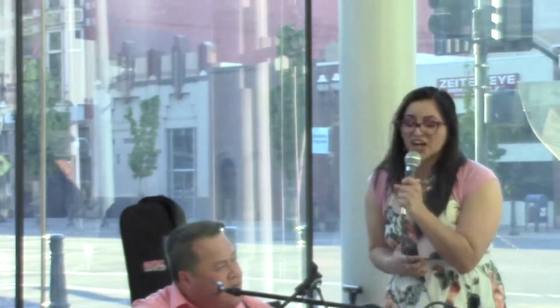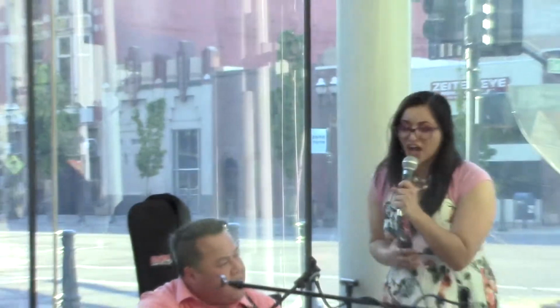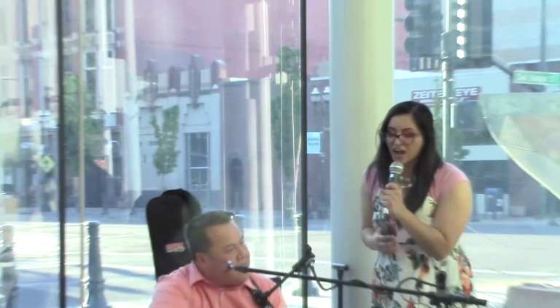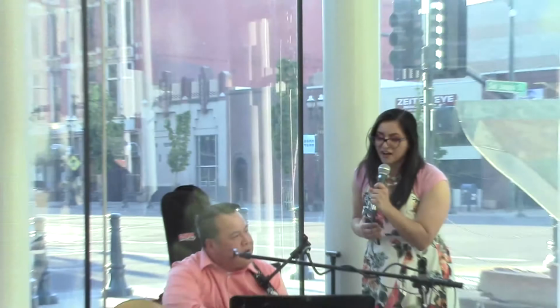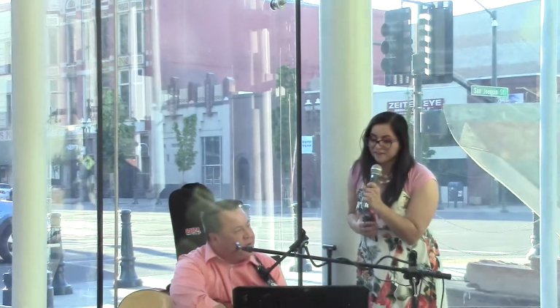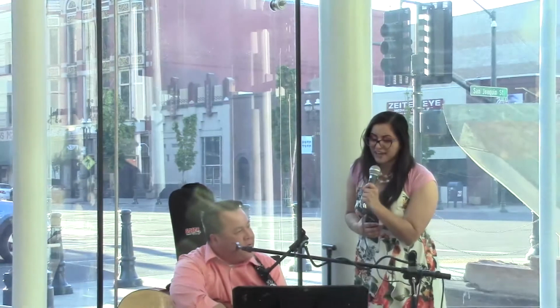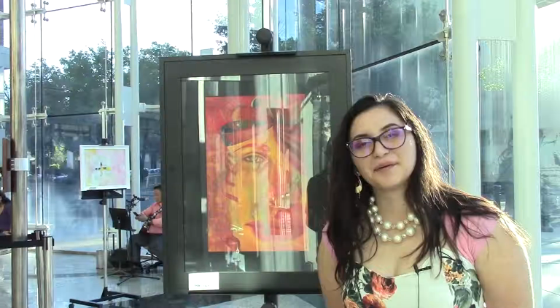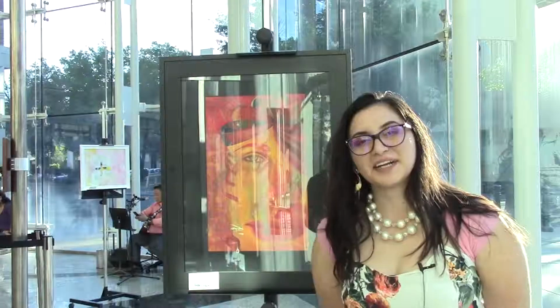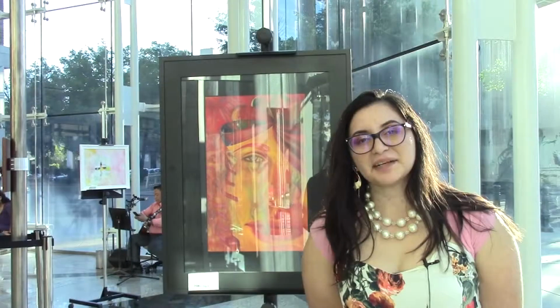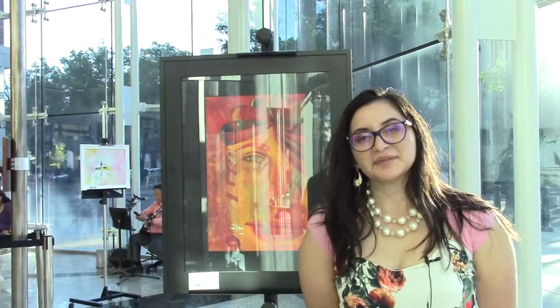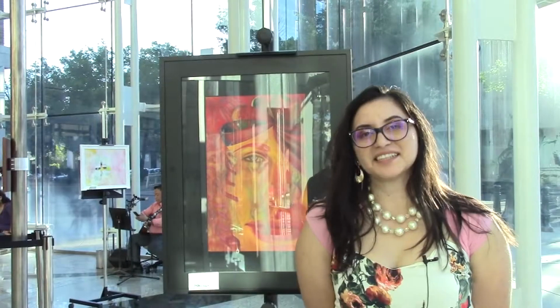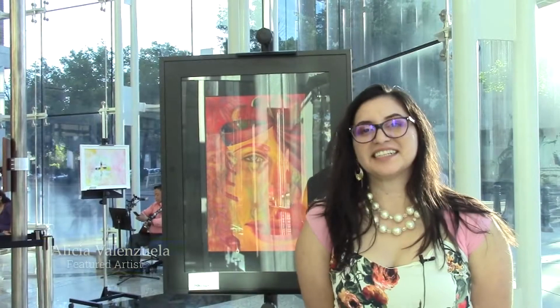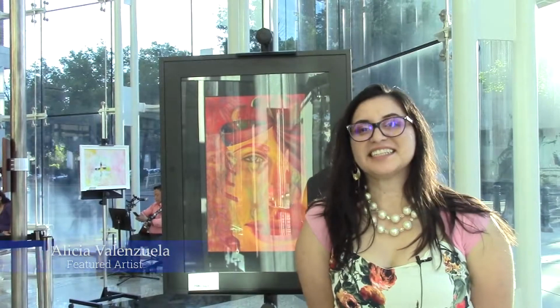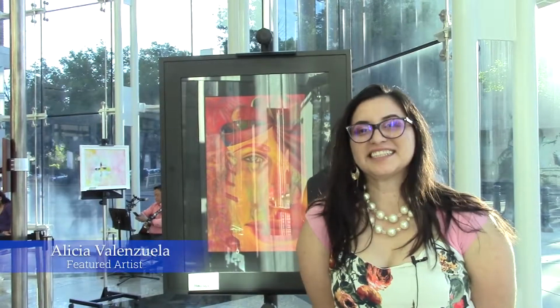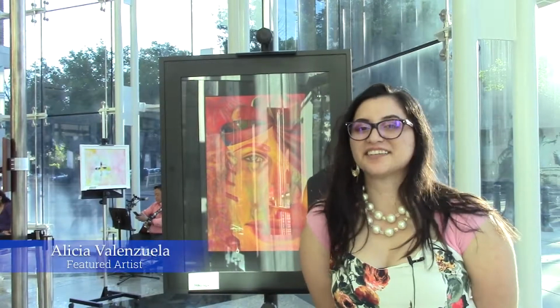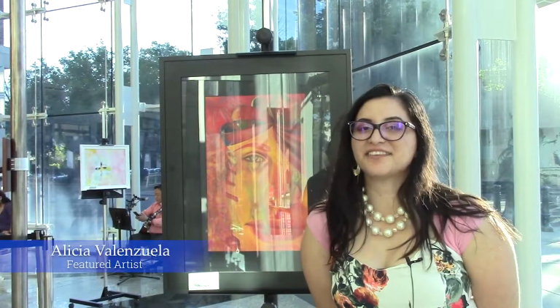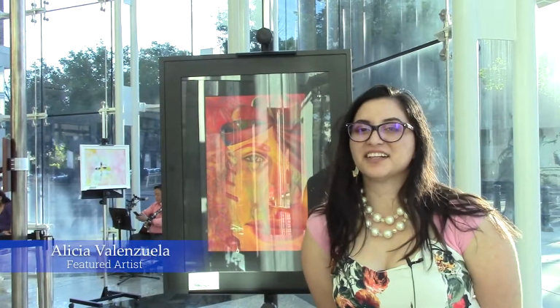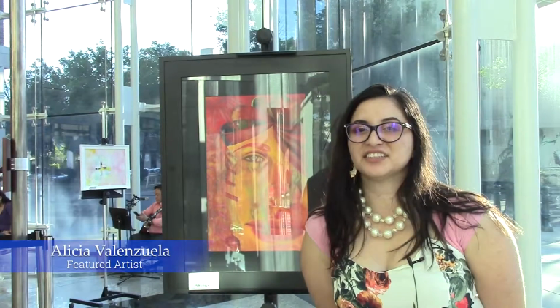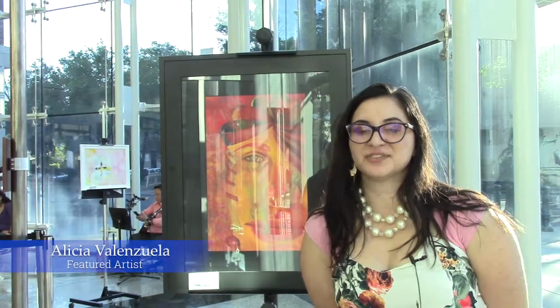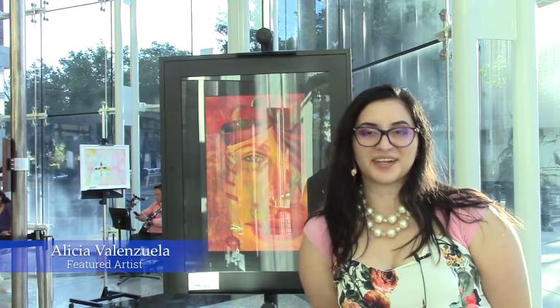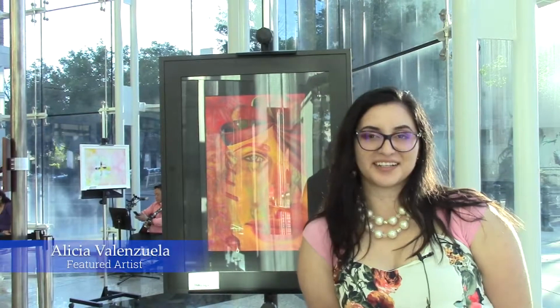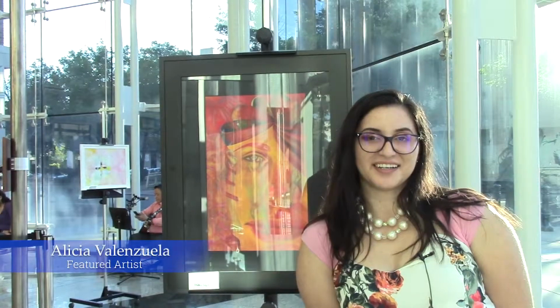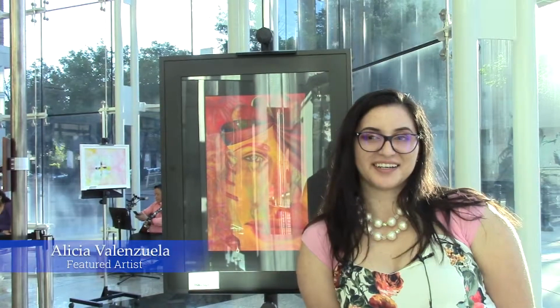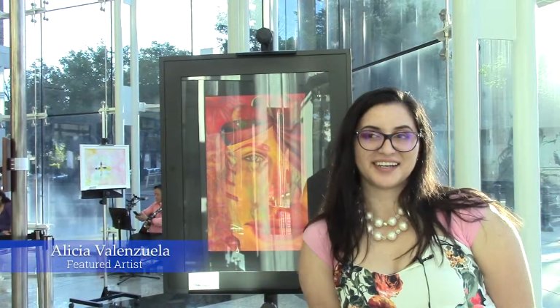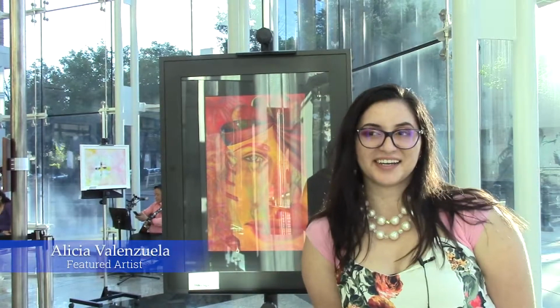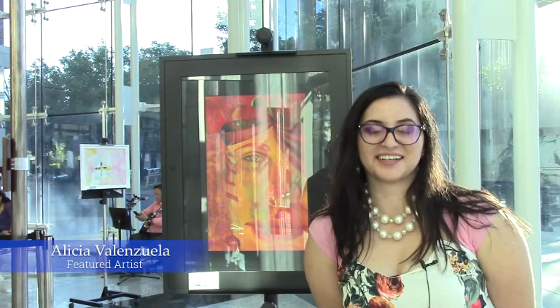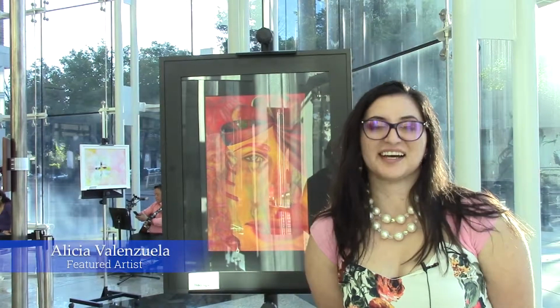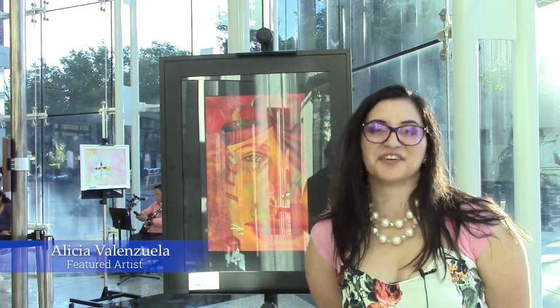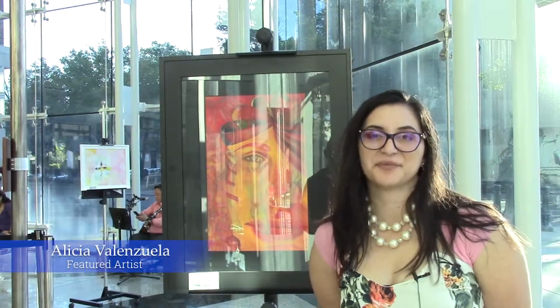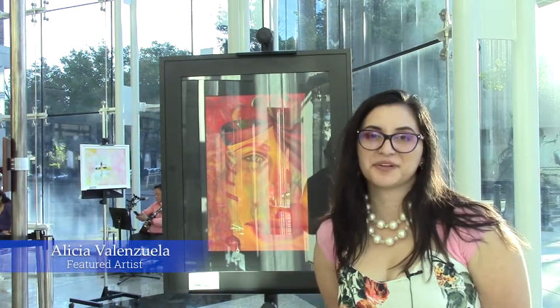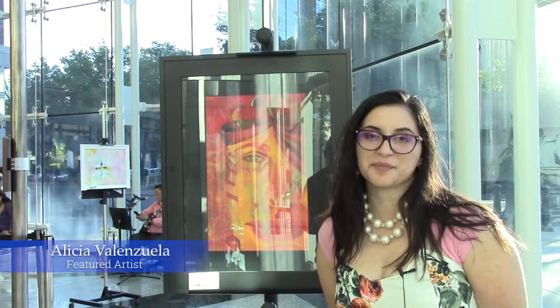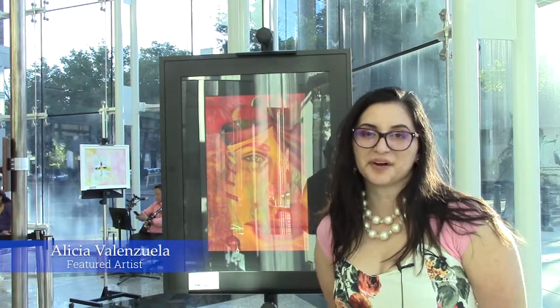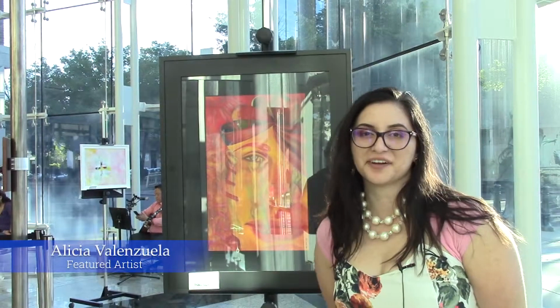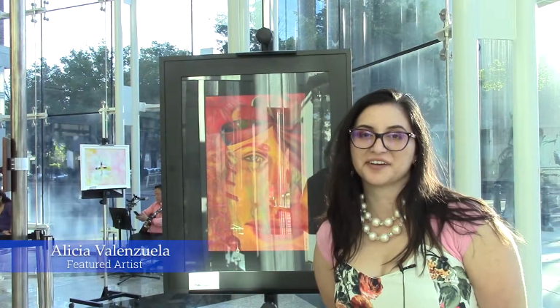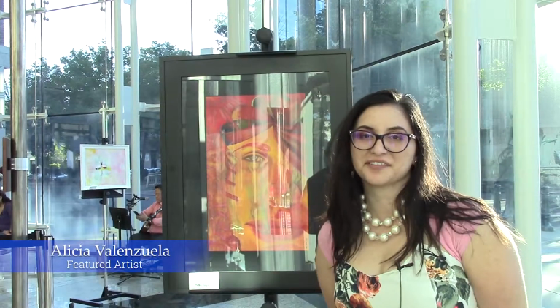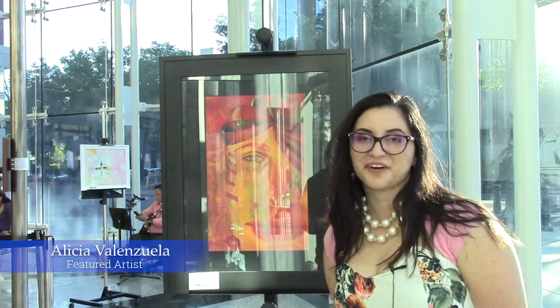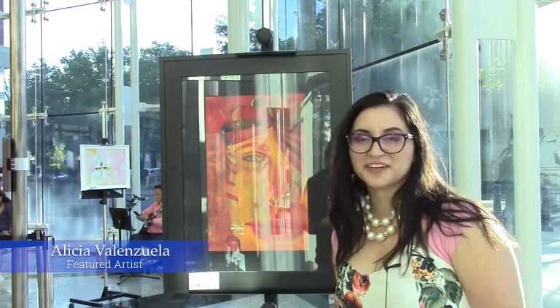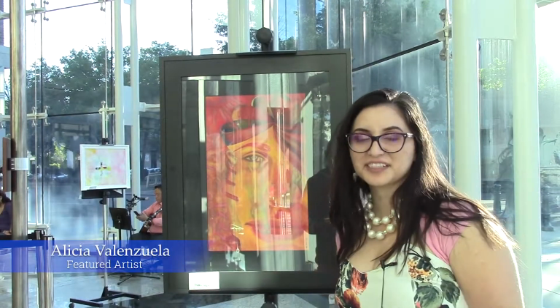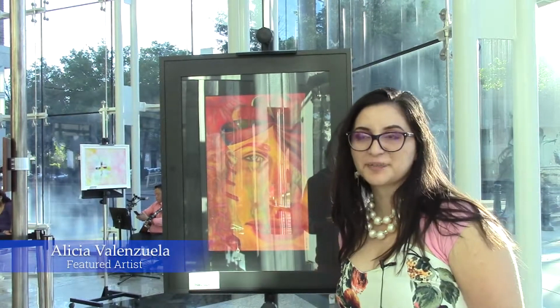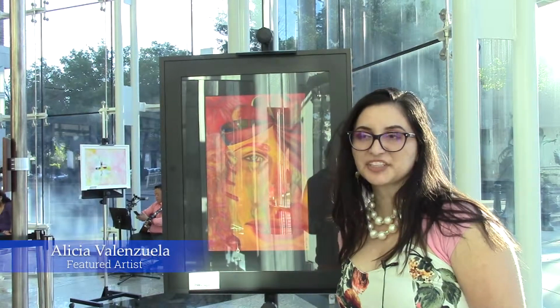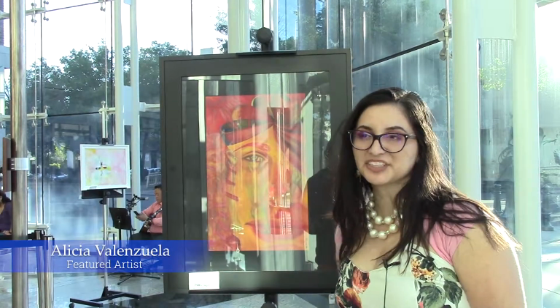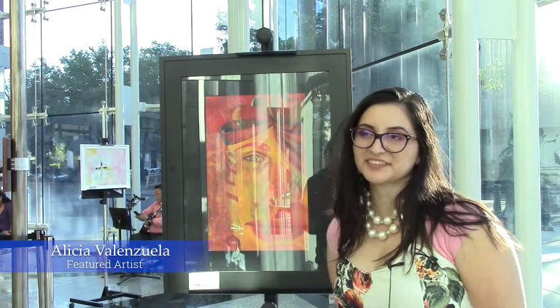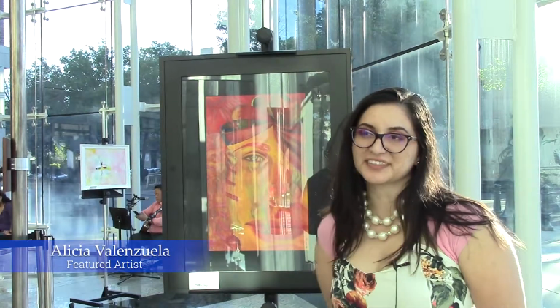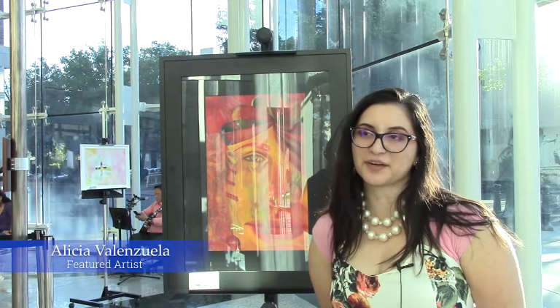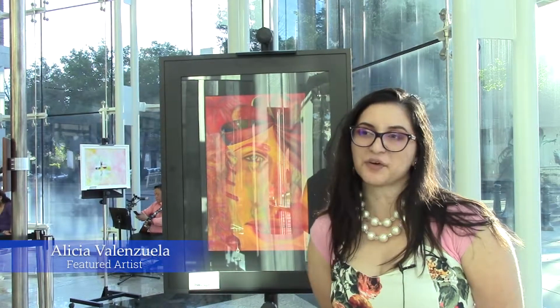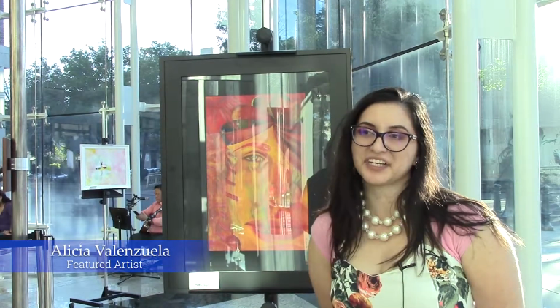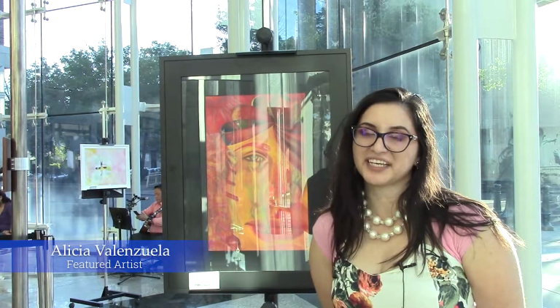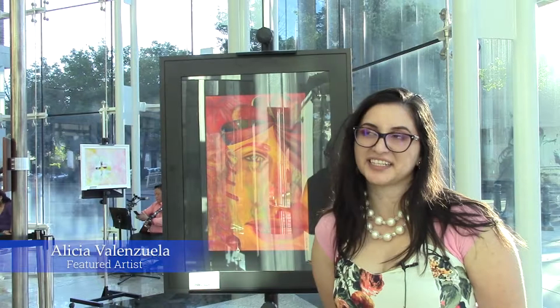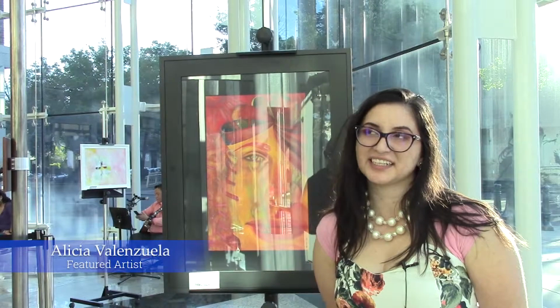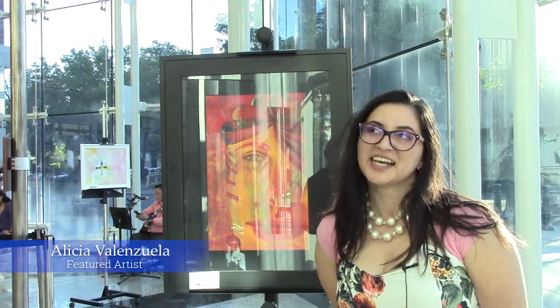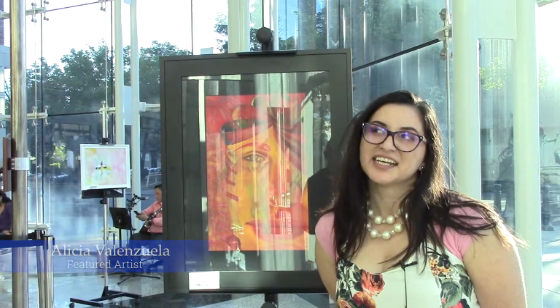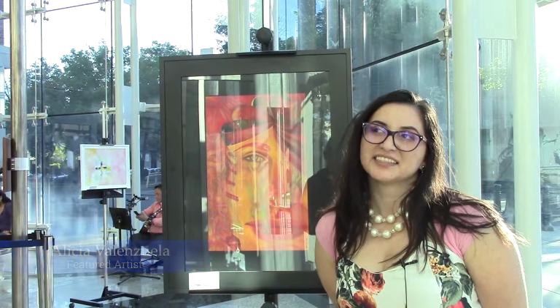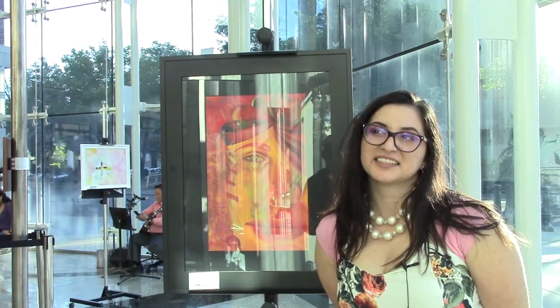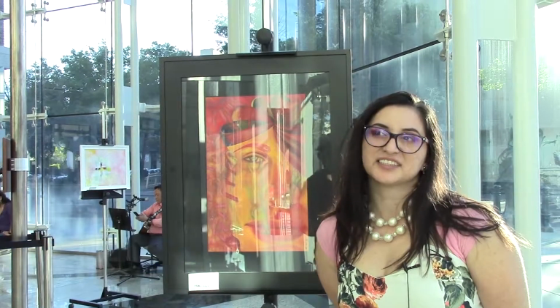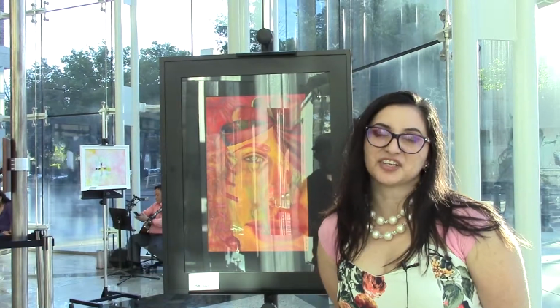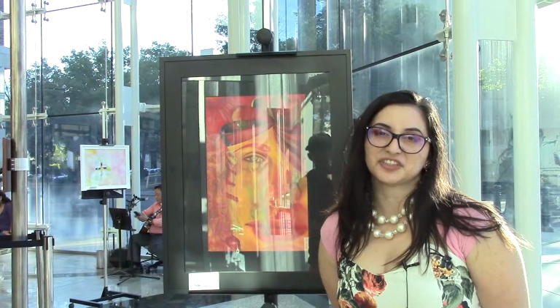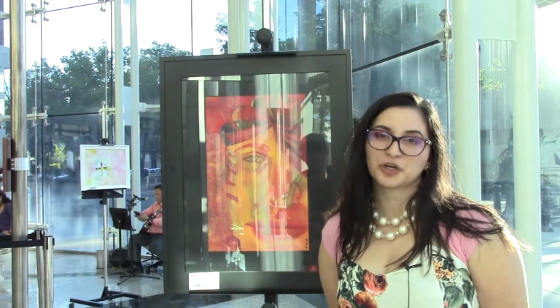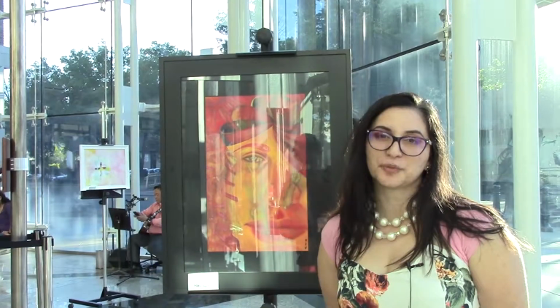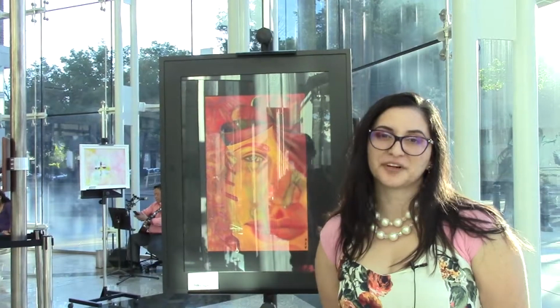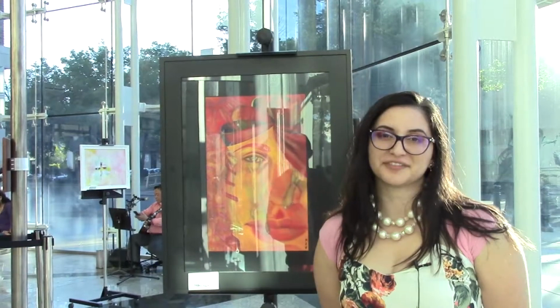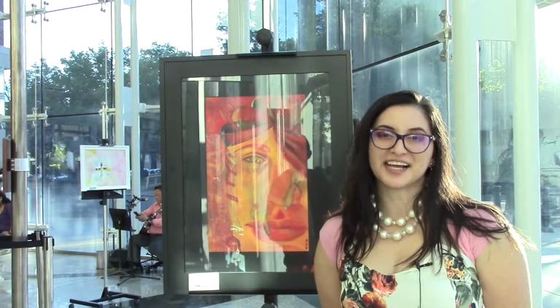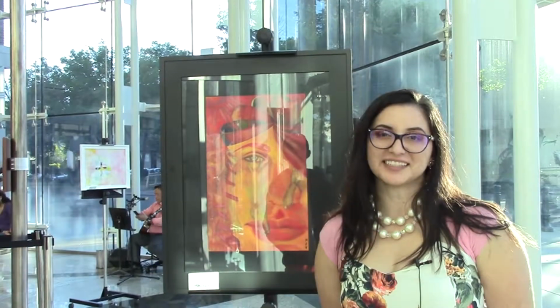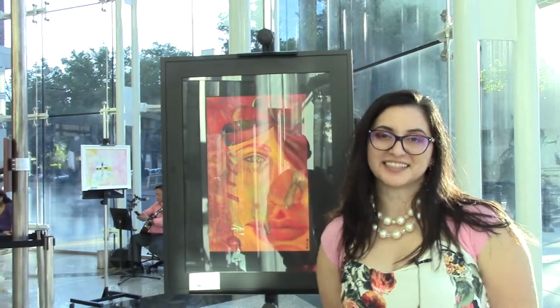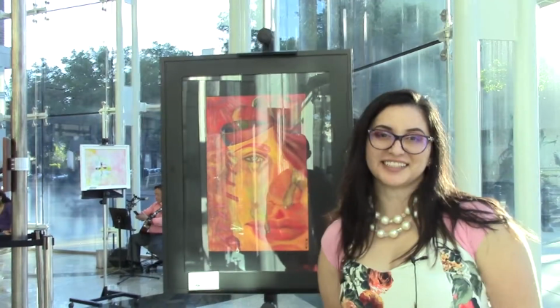My name is Alicia Valenzuela, and I've been a part of Art Expressing for San Joaquin since October of last year.